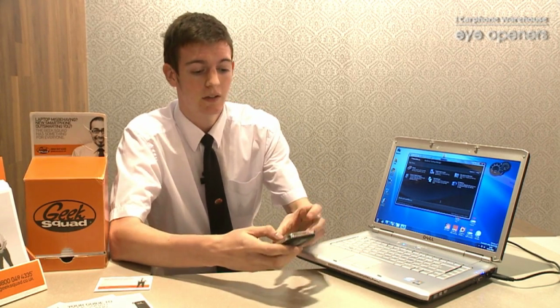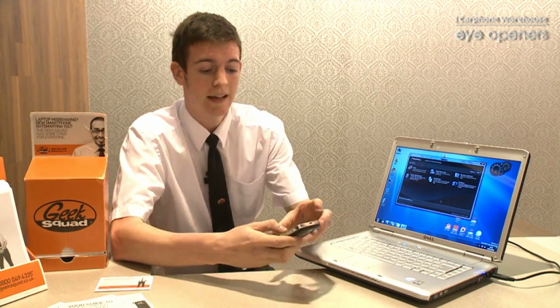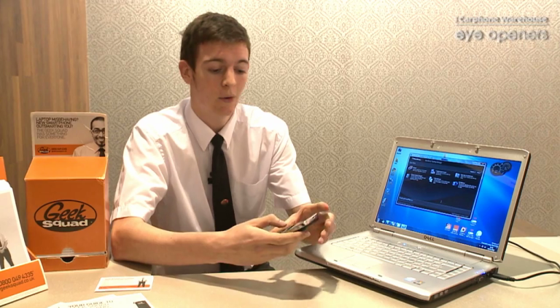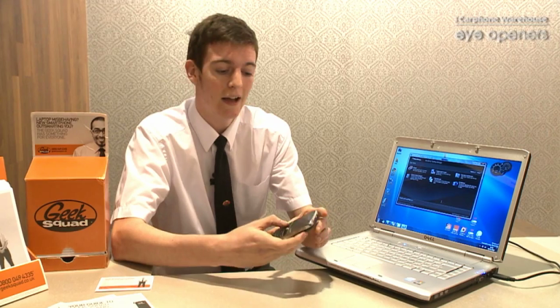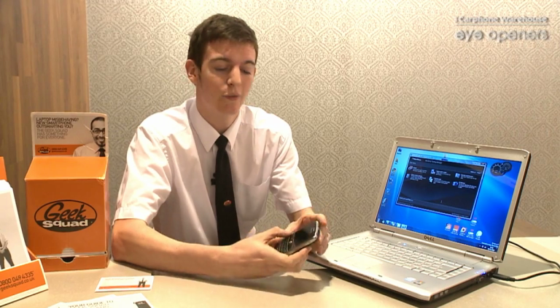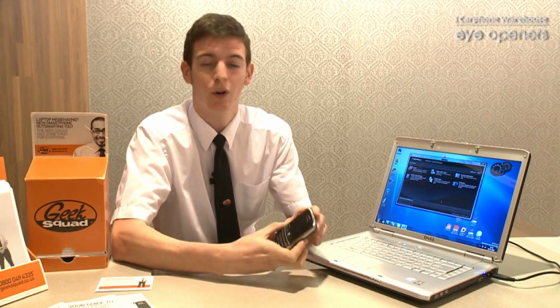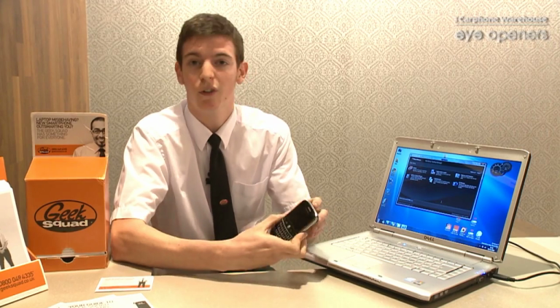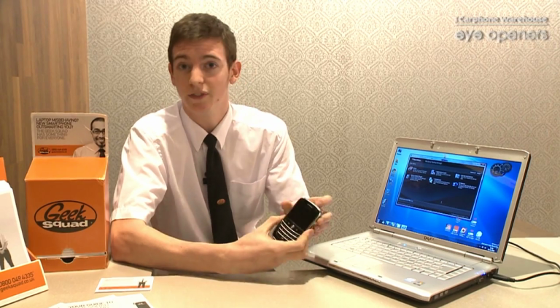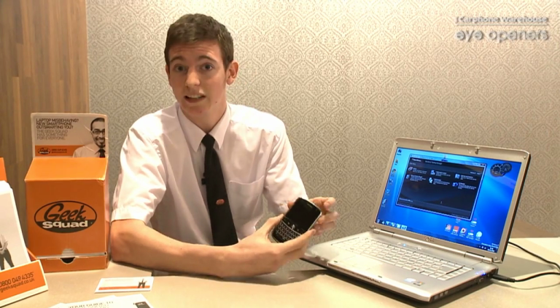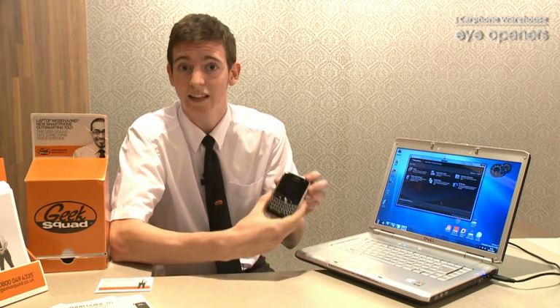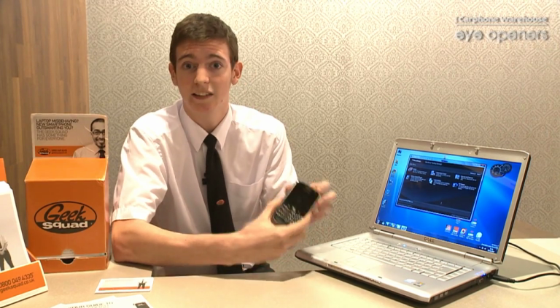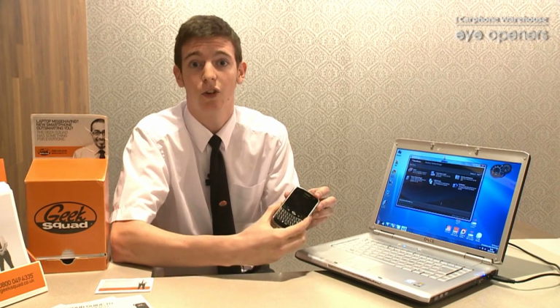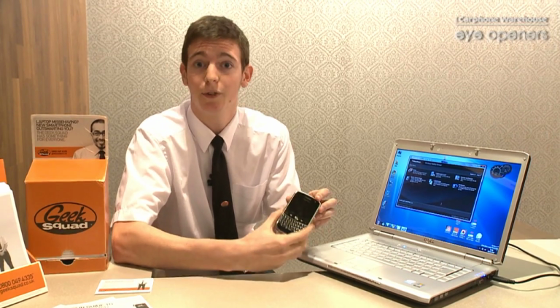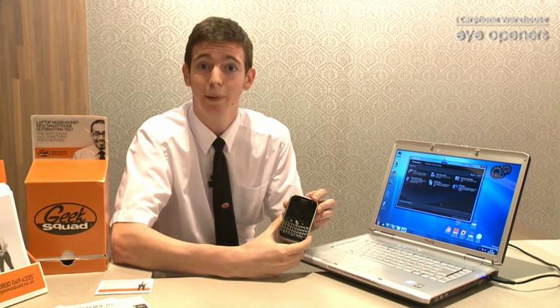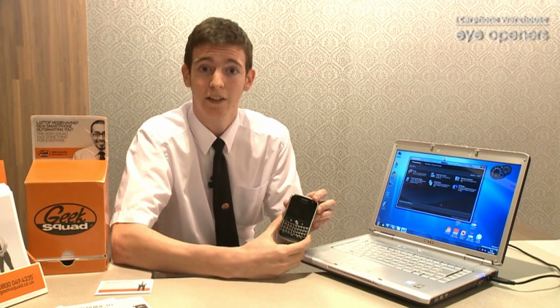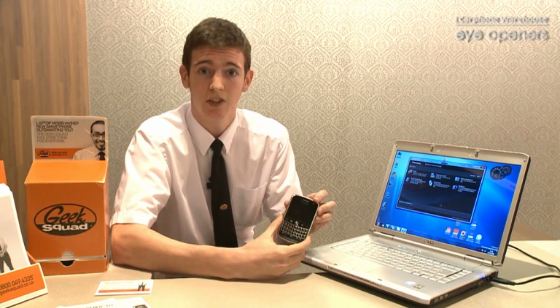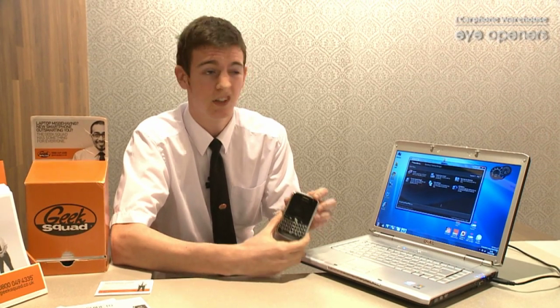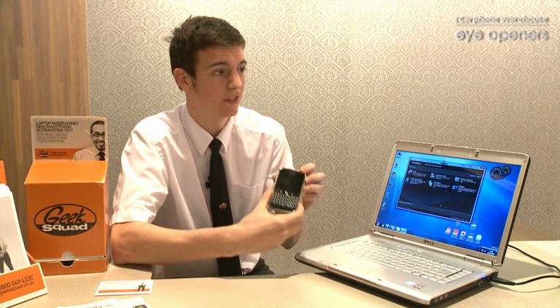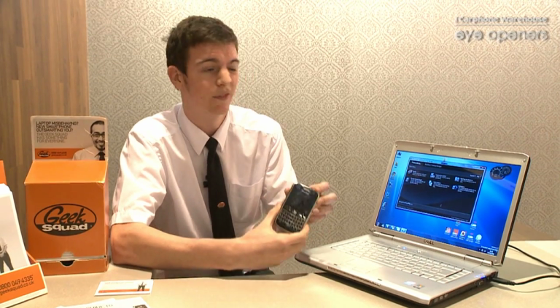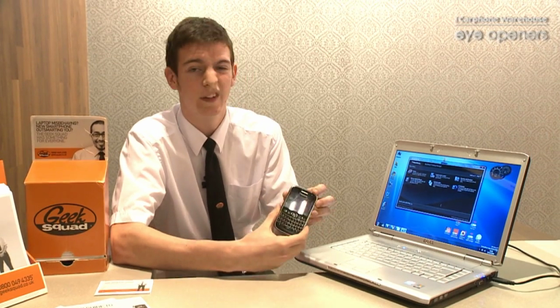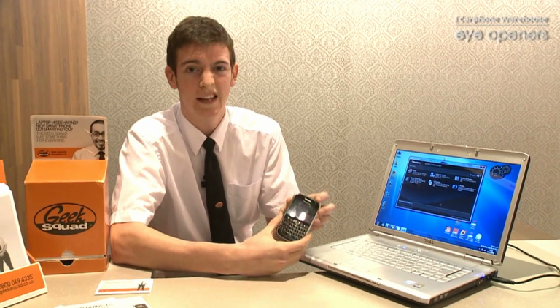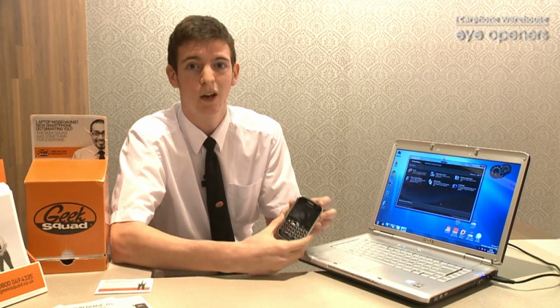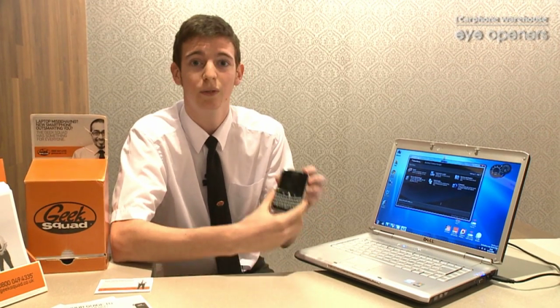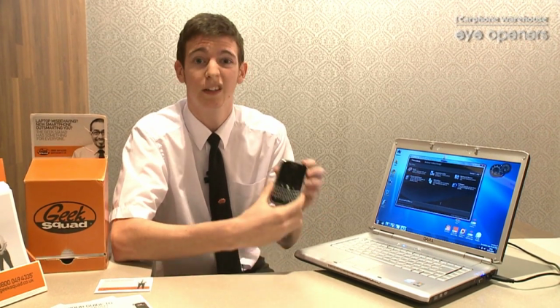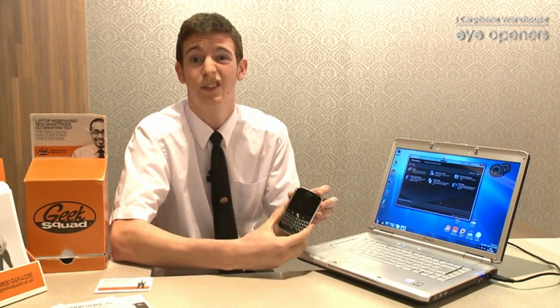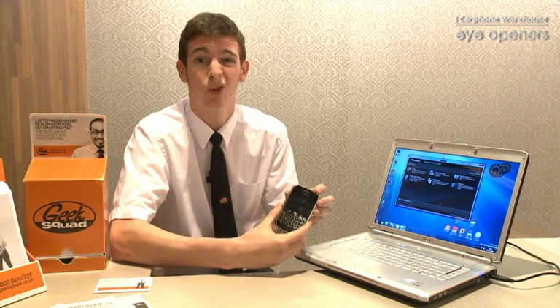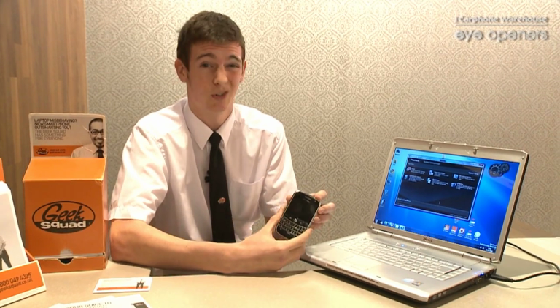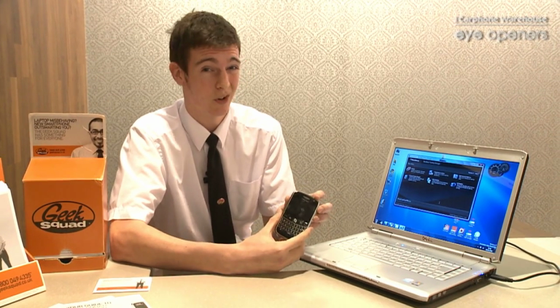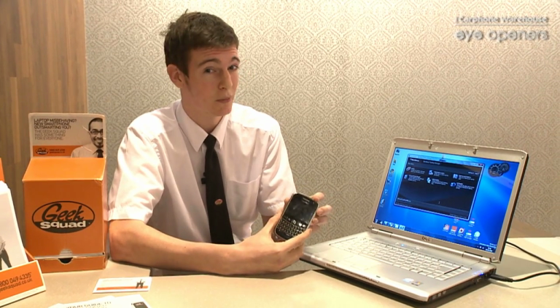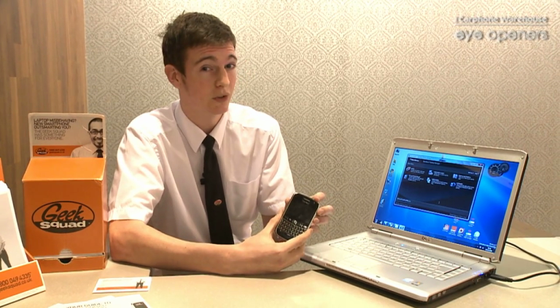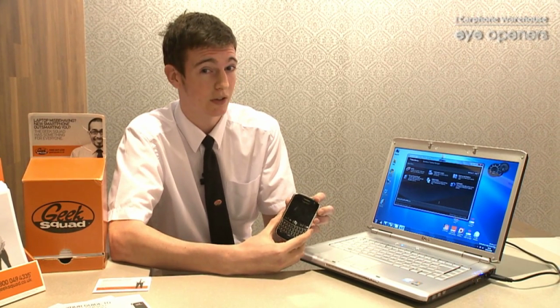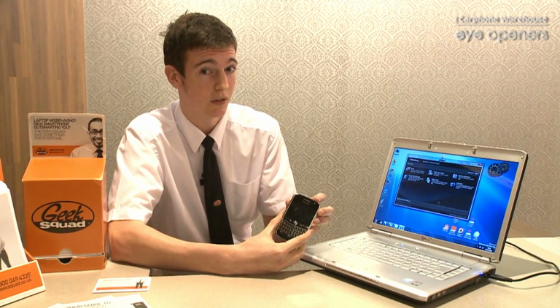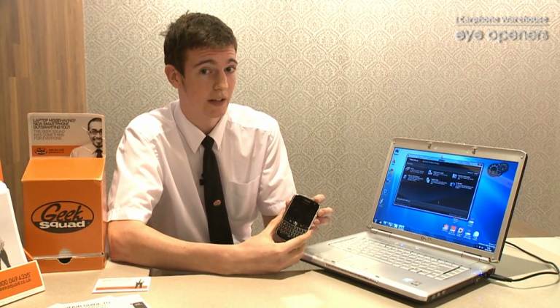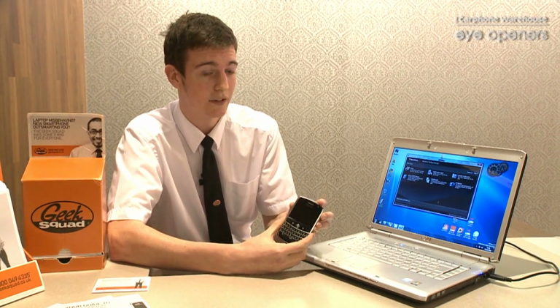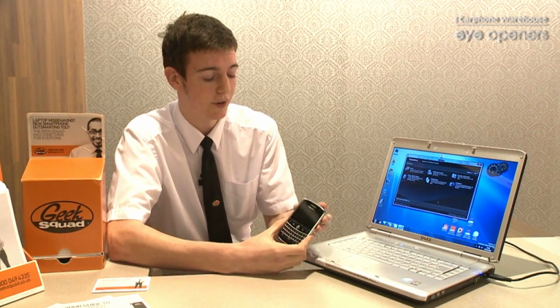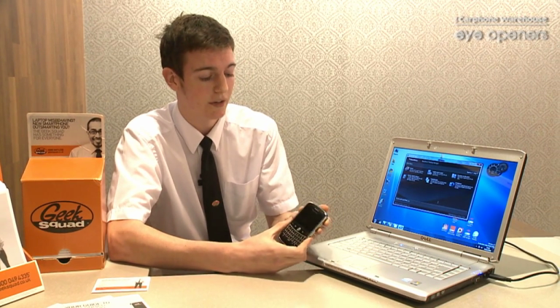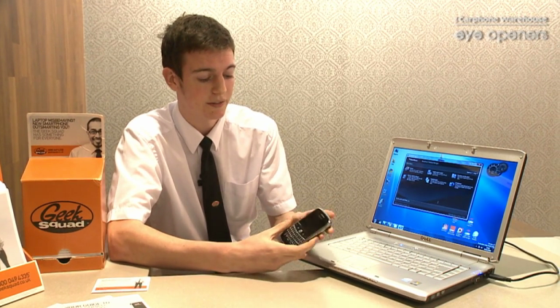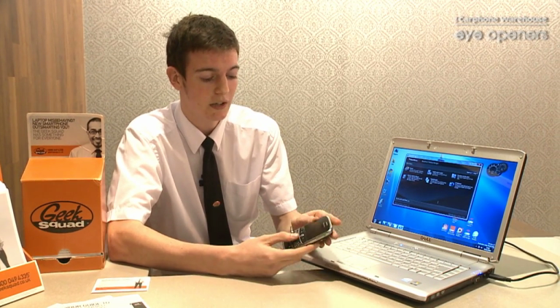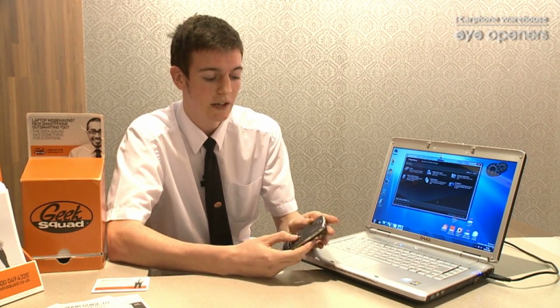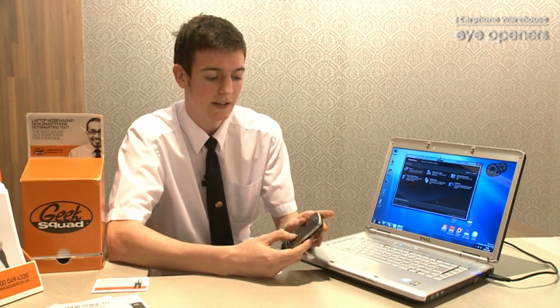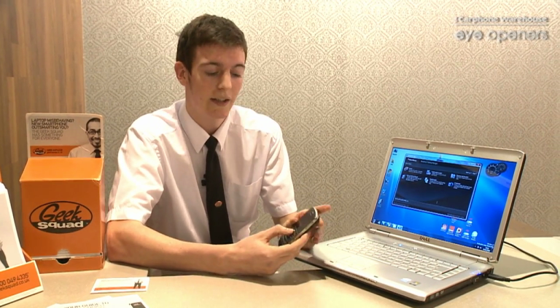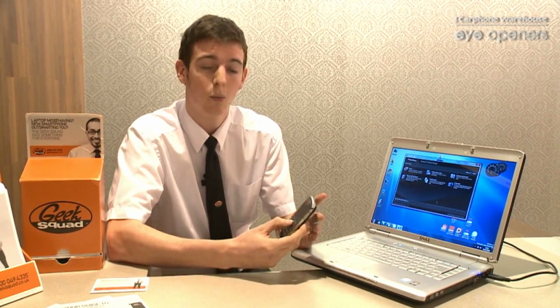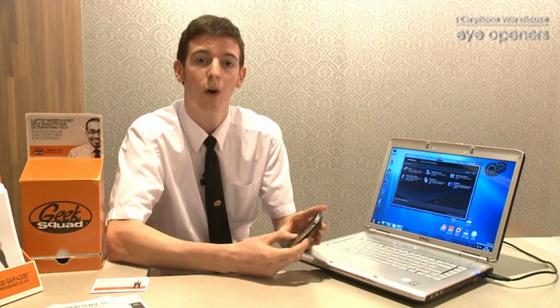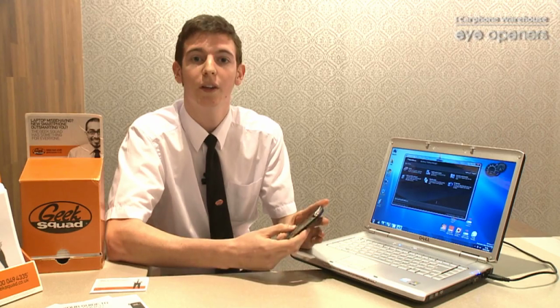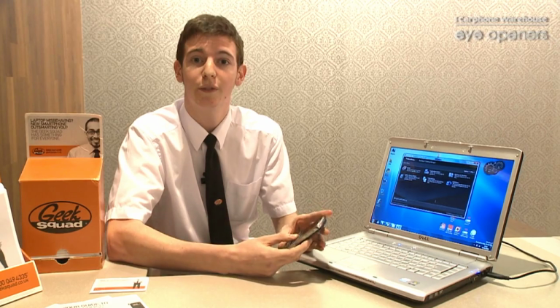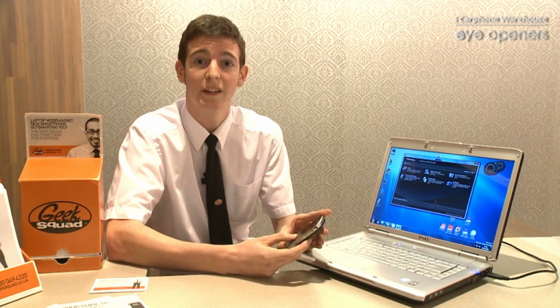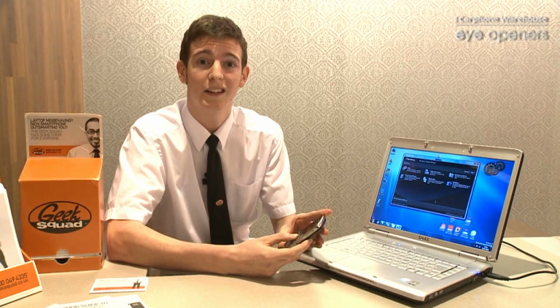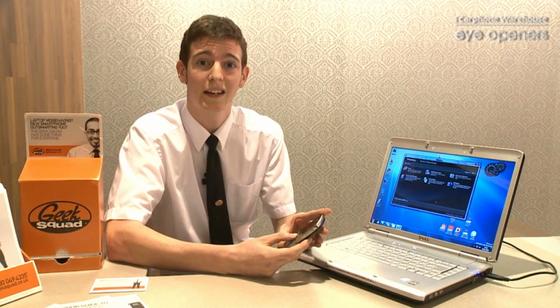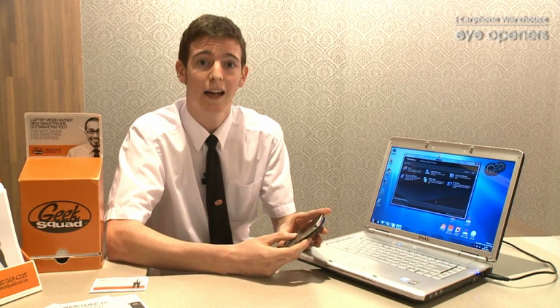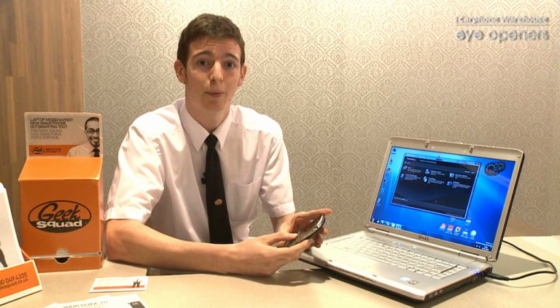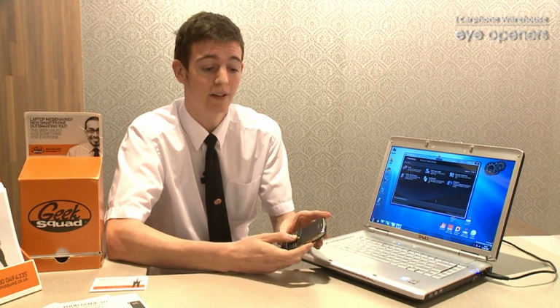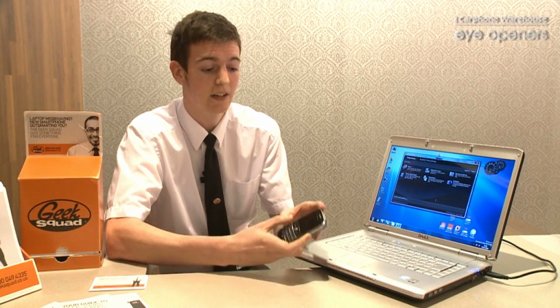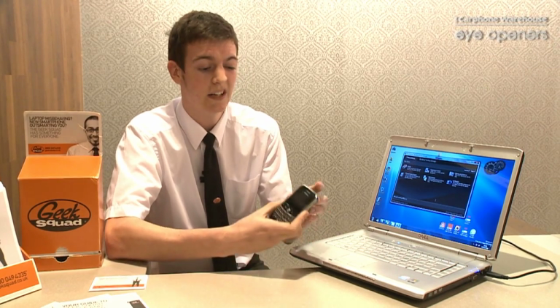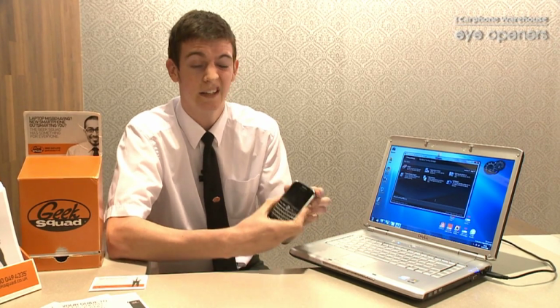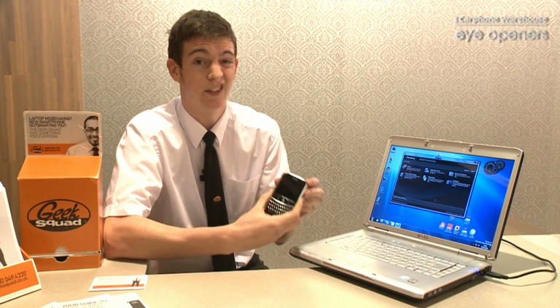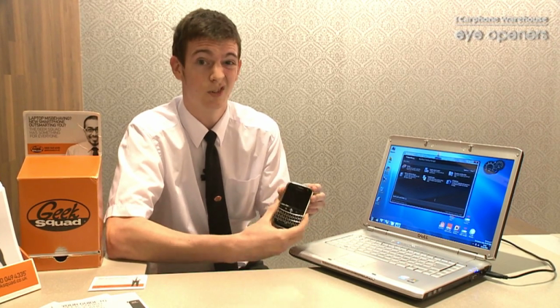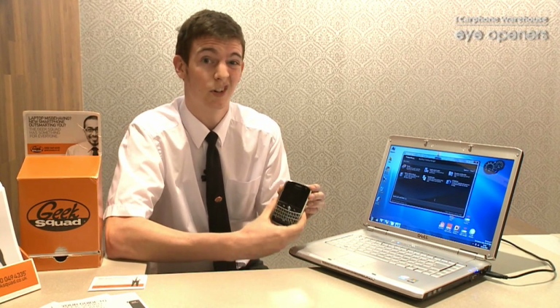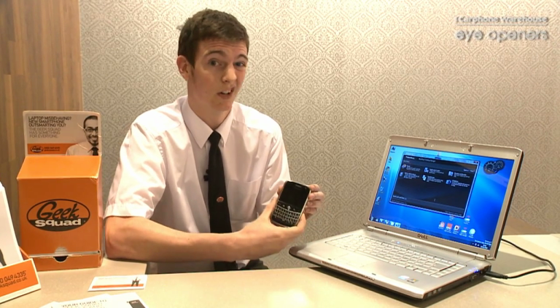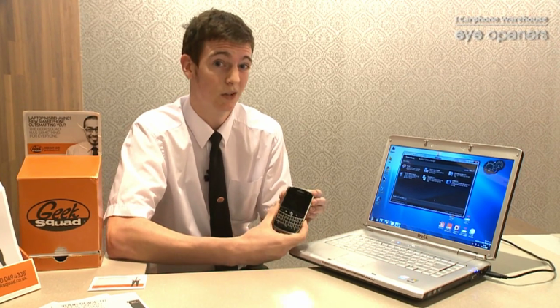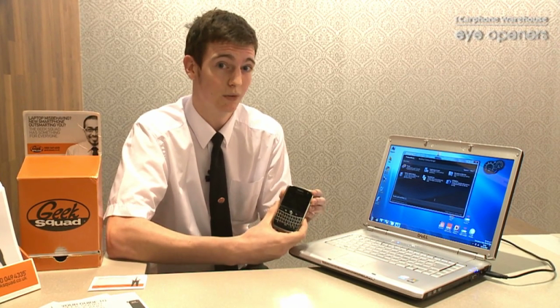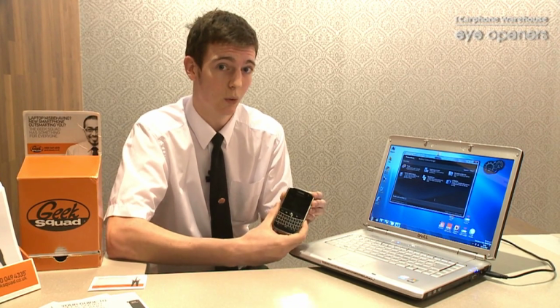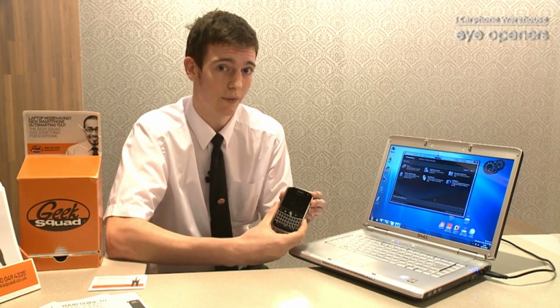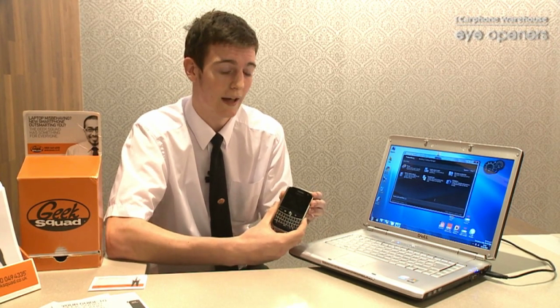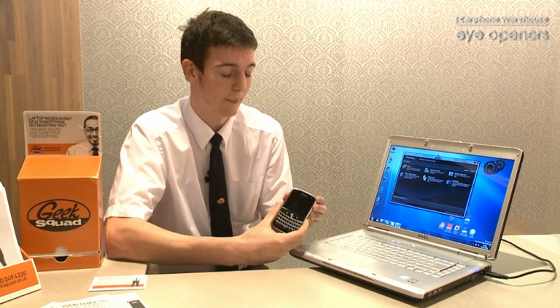Everyone obviously takes lots of pictures, videos, and stores a lot of music on their device. Now the worst thing that can happen is that you're going to lose all of that.